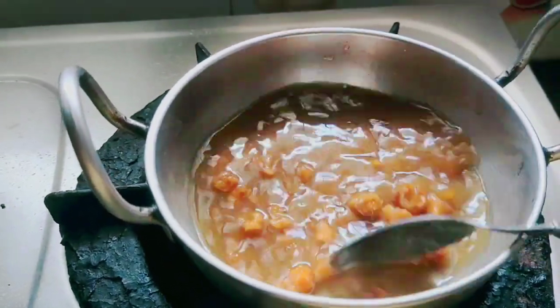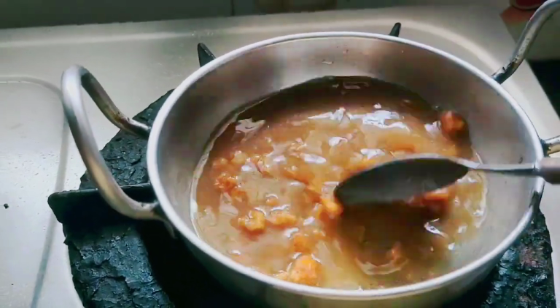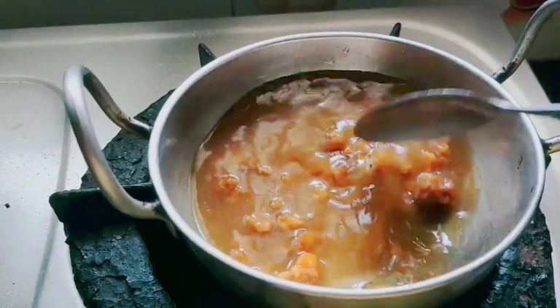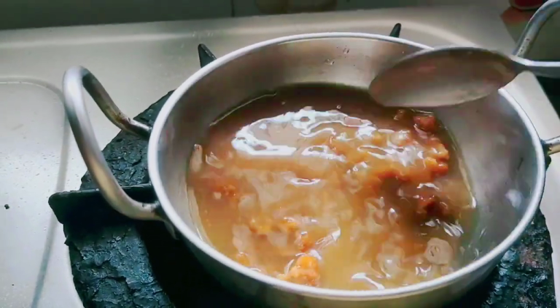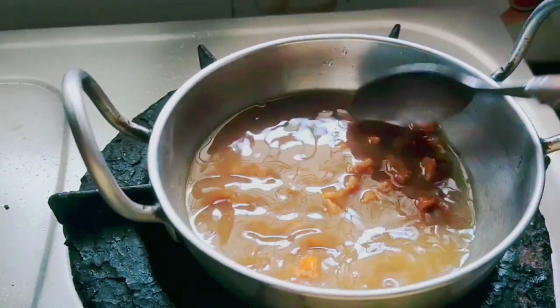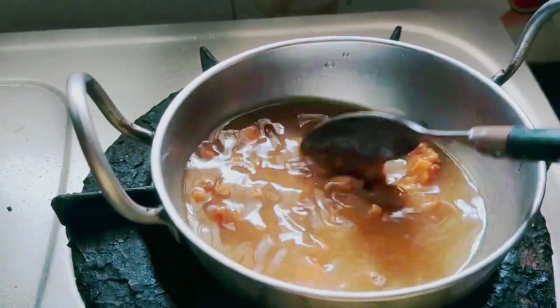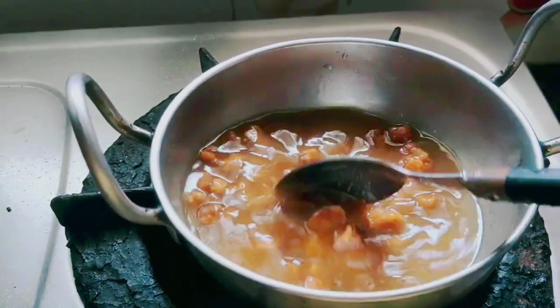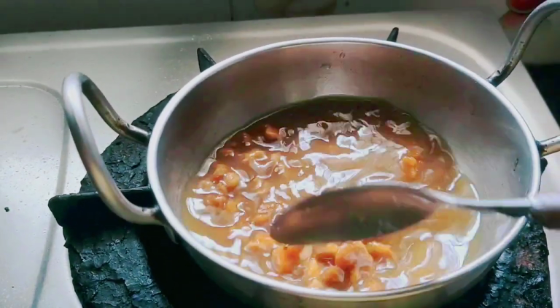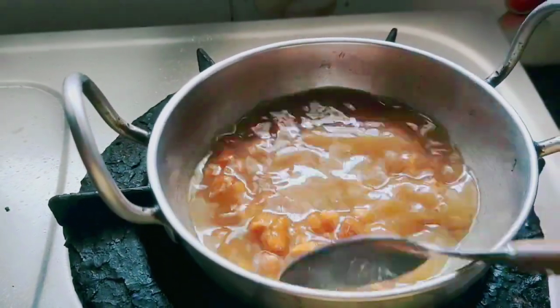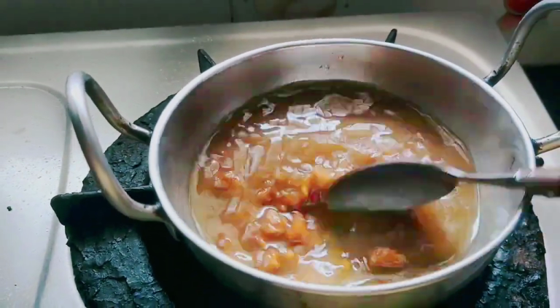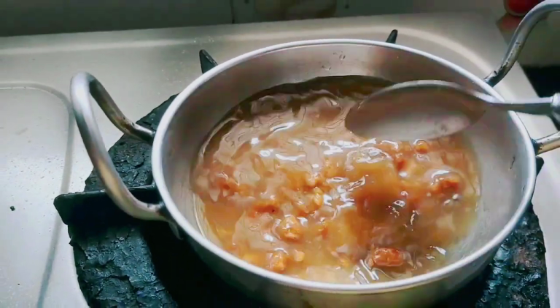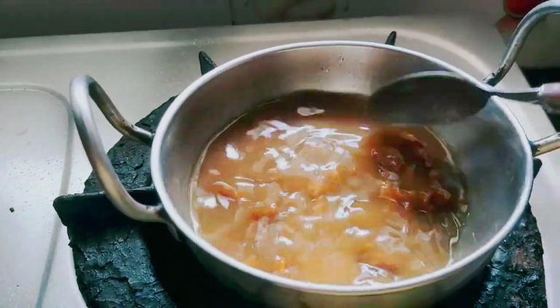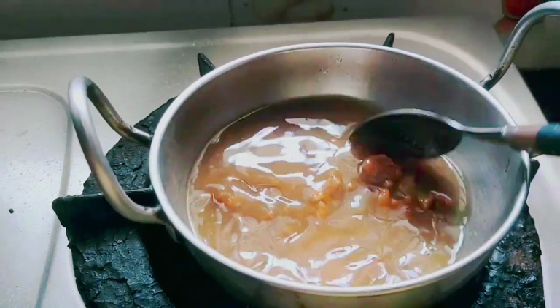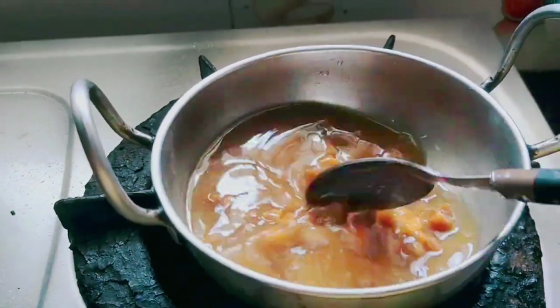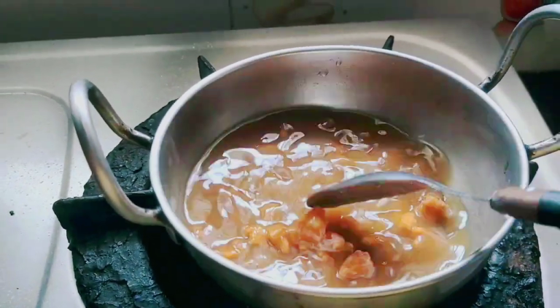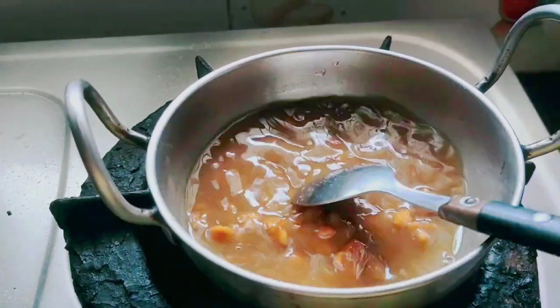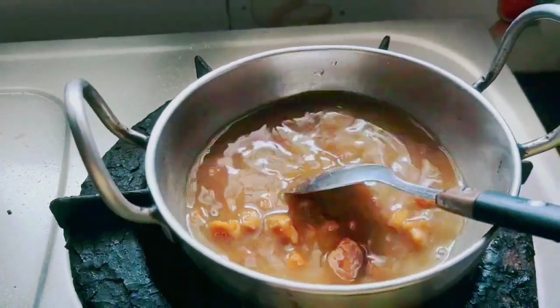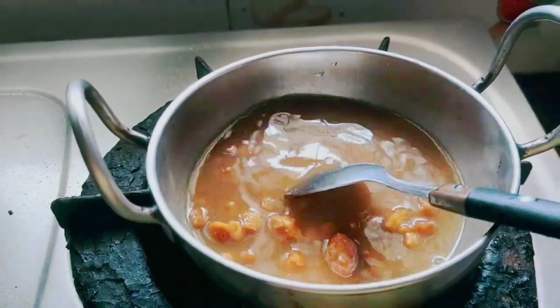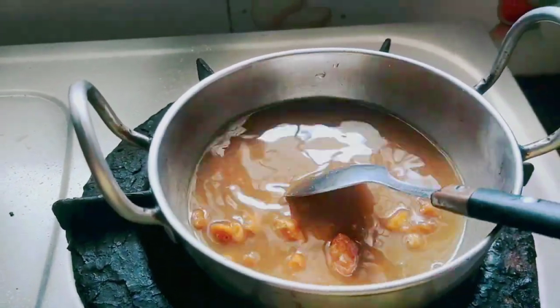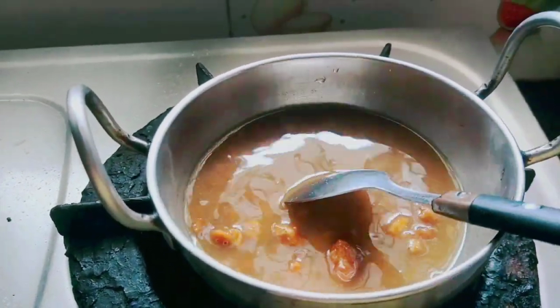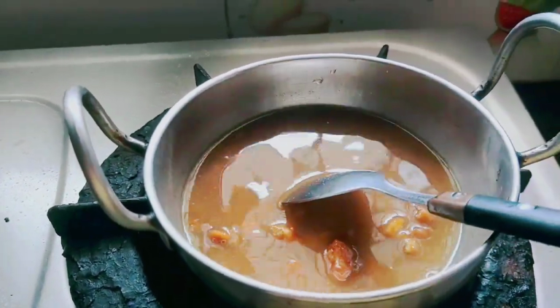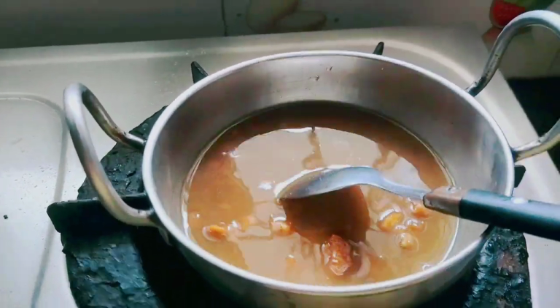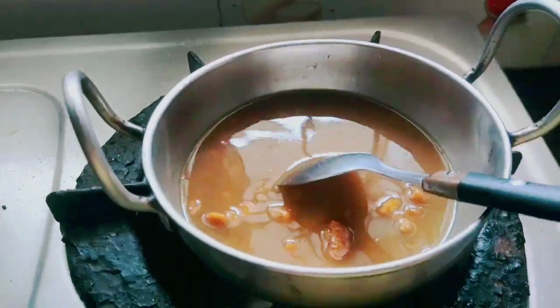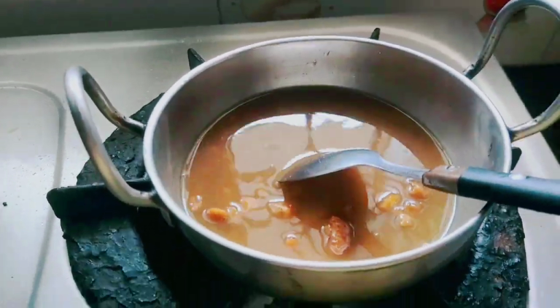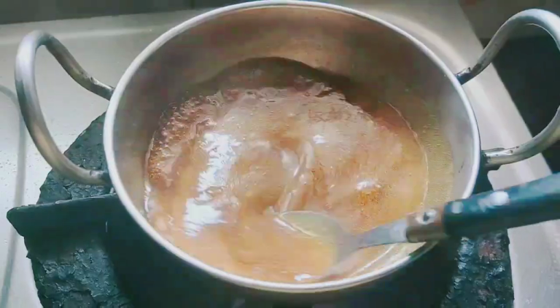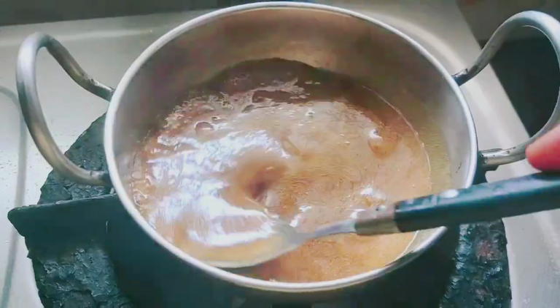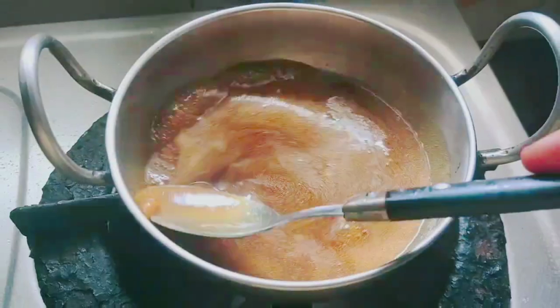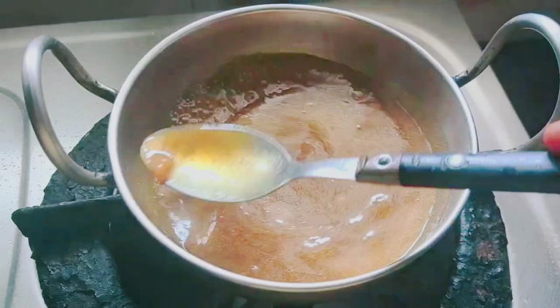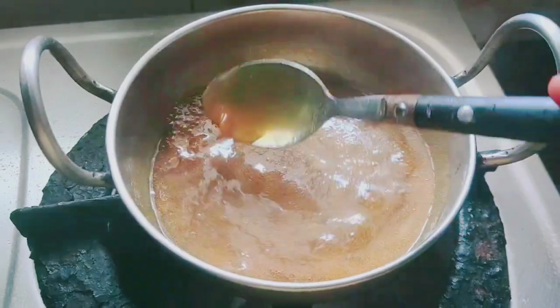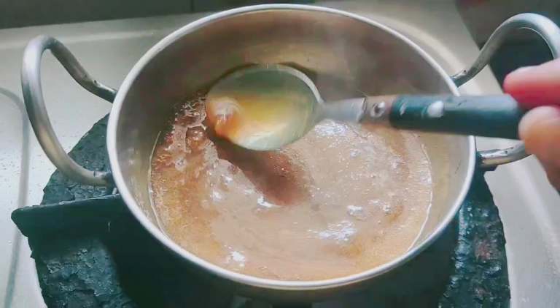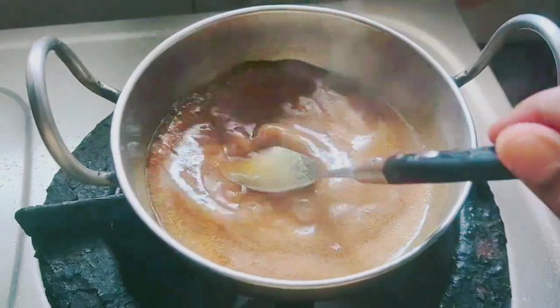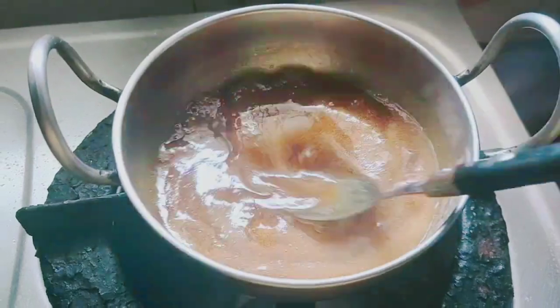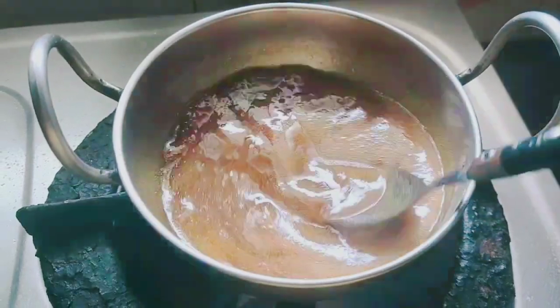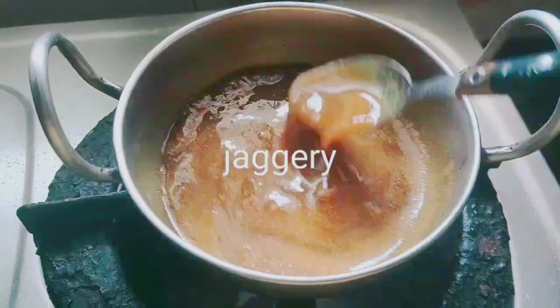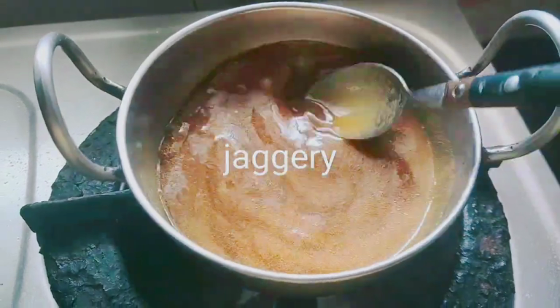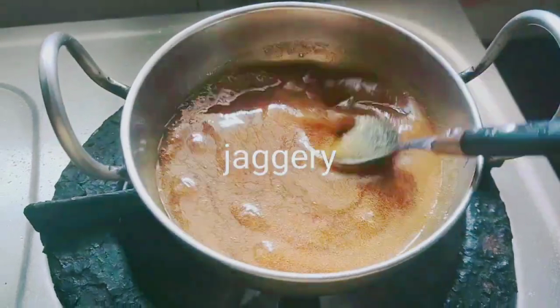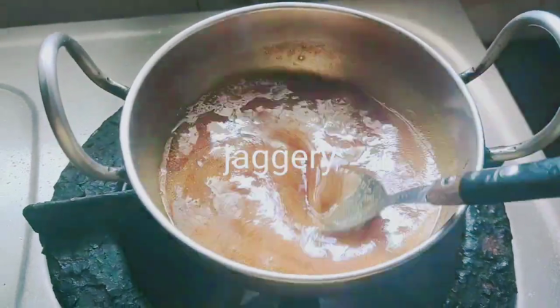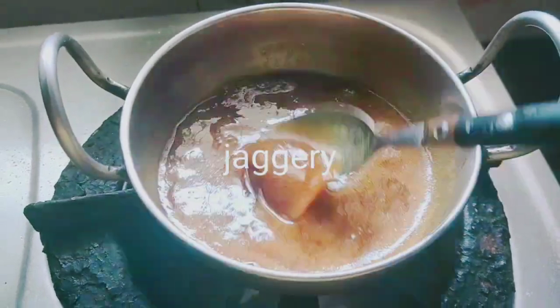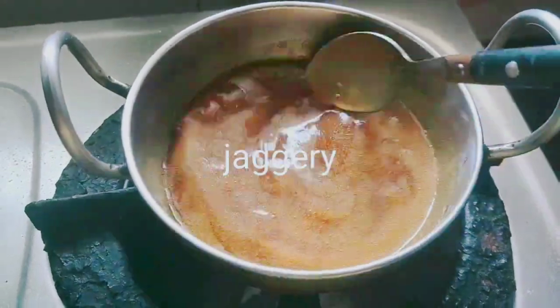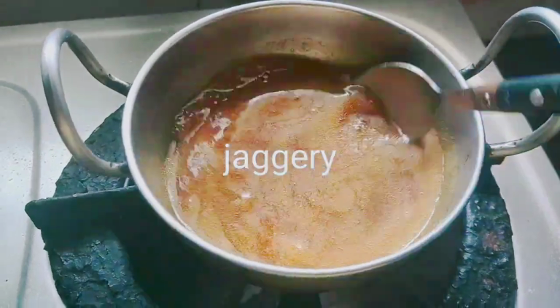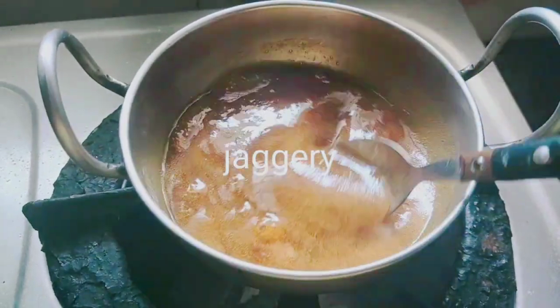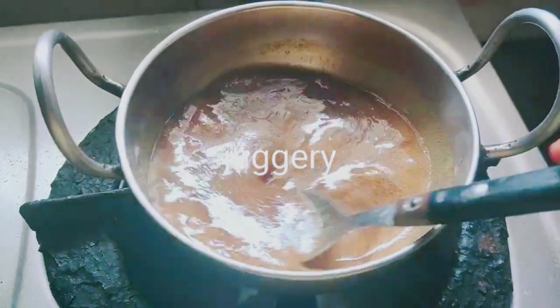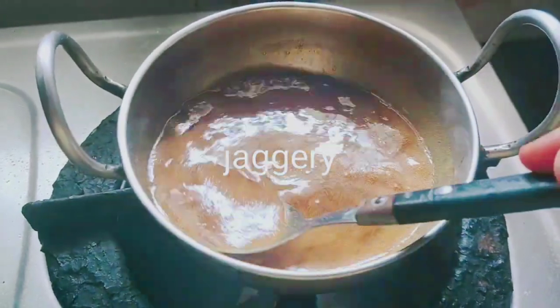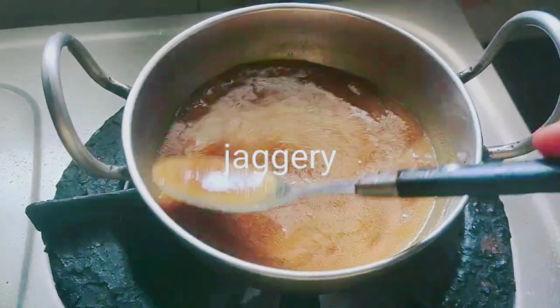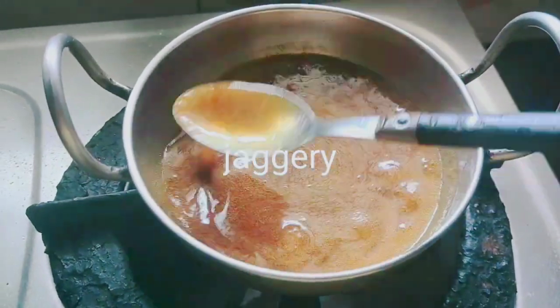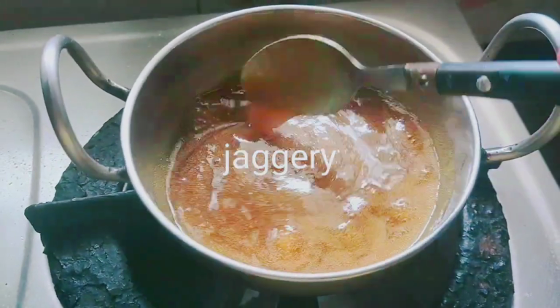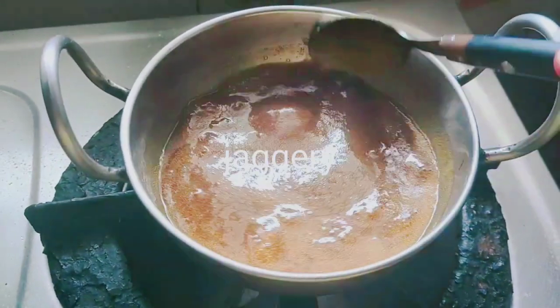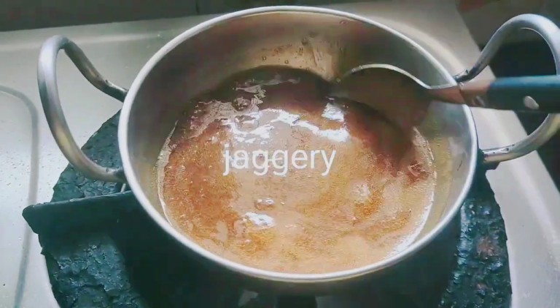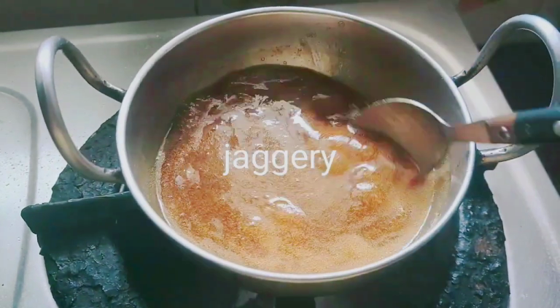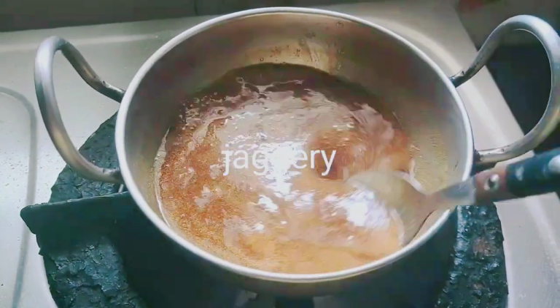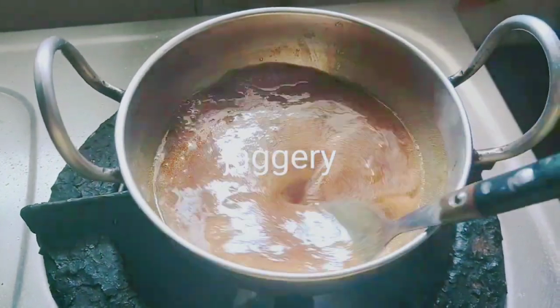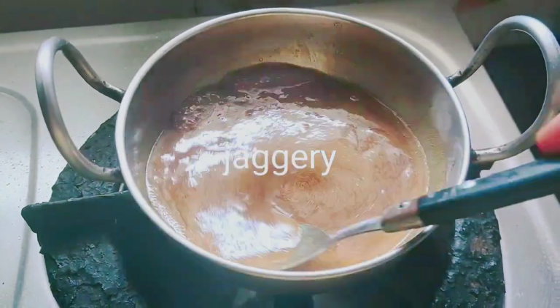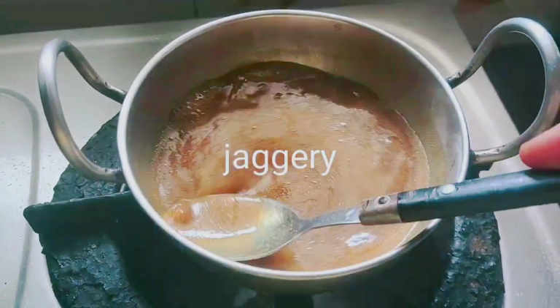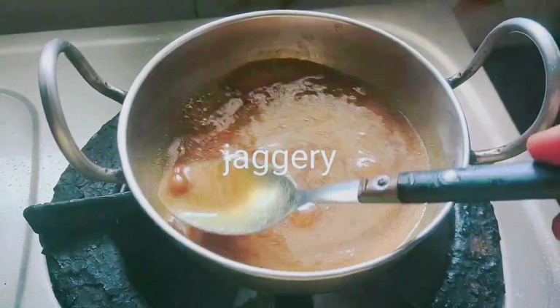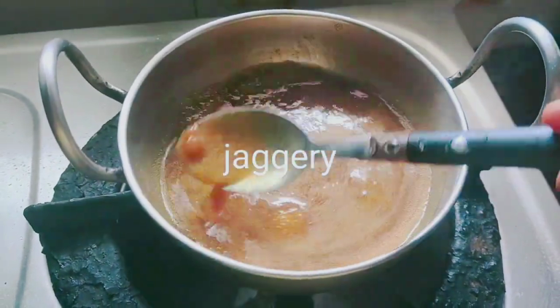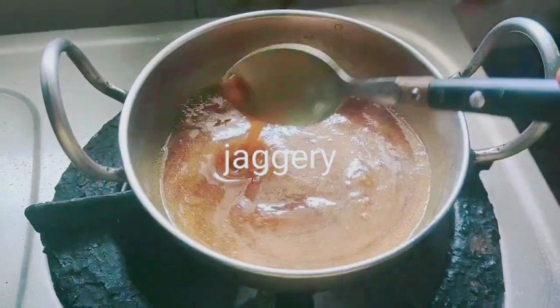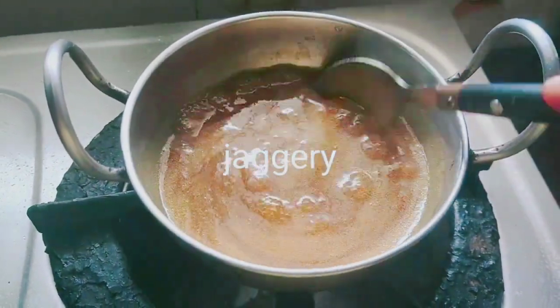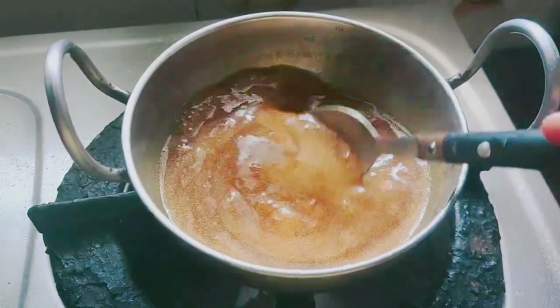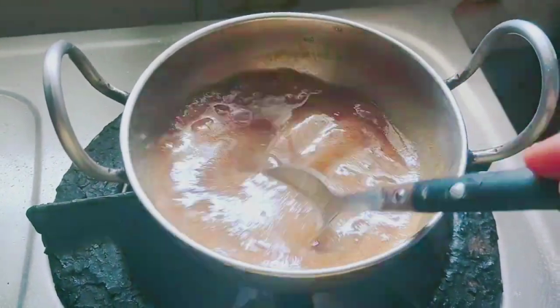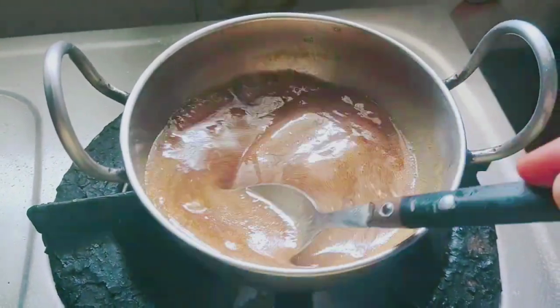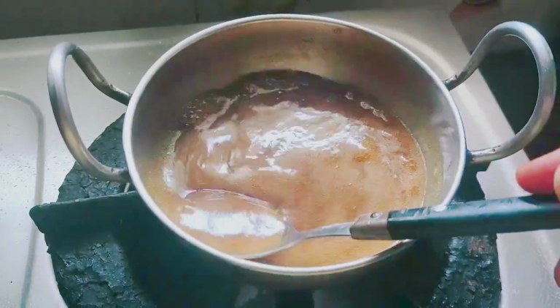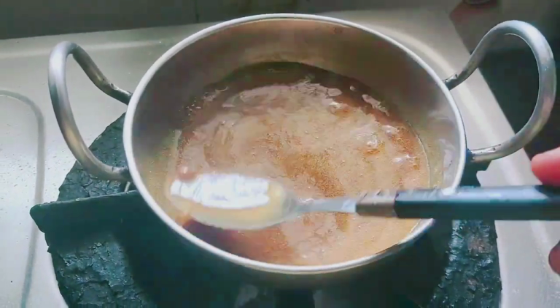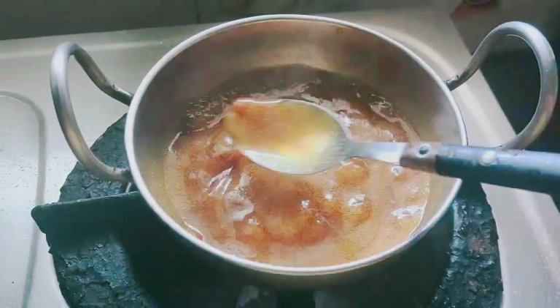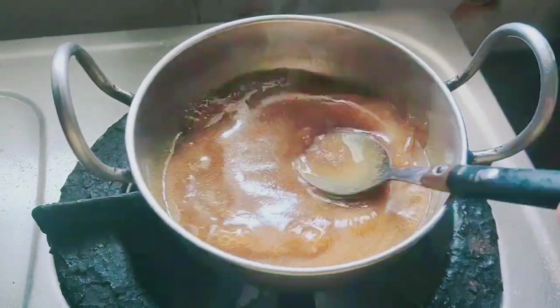Now I am going to boil the jaggery with some water. If you don't have jaggery, you can also use brown sugar. Strain the mango.